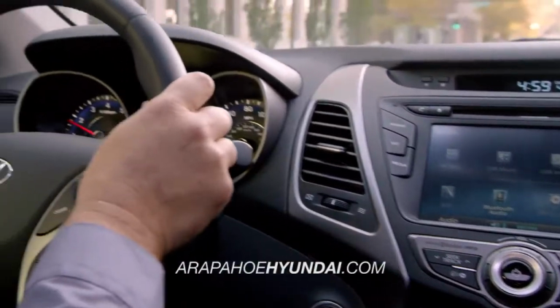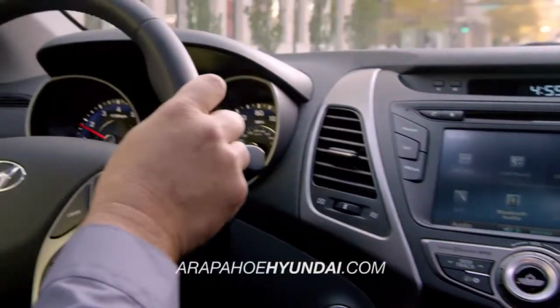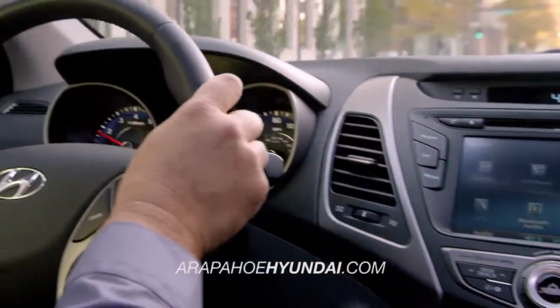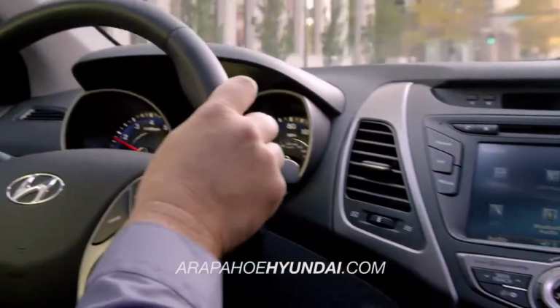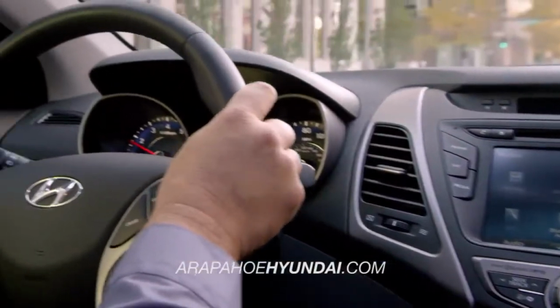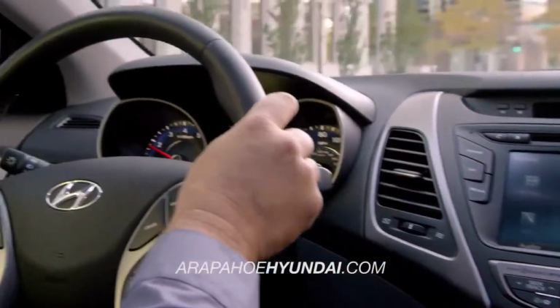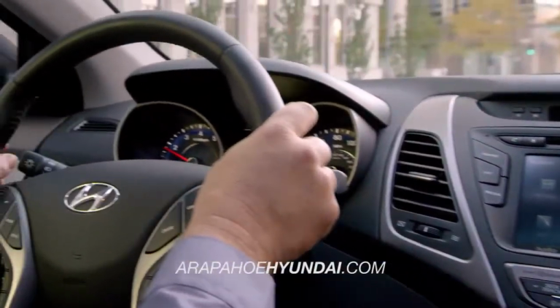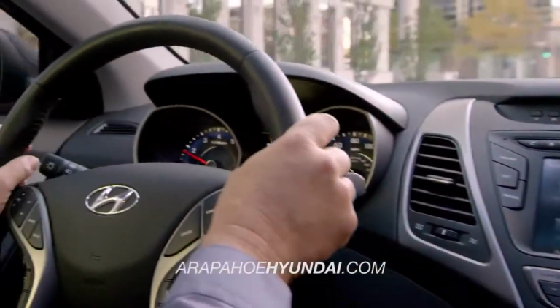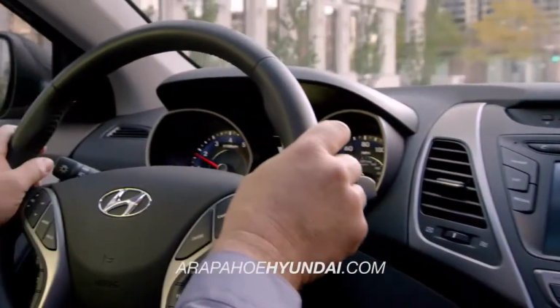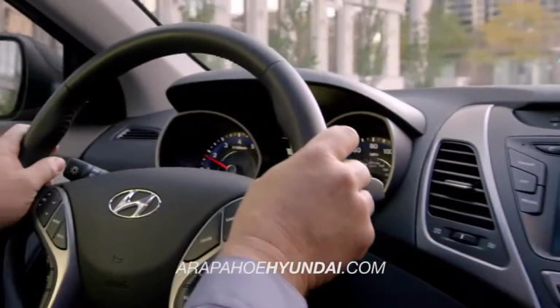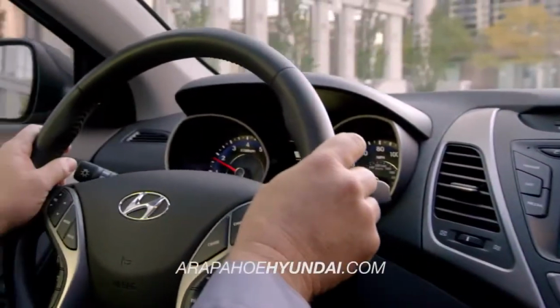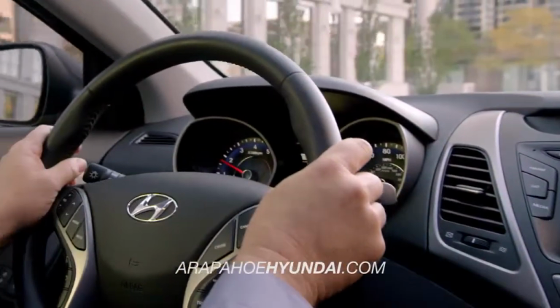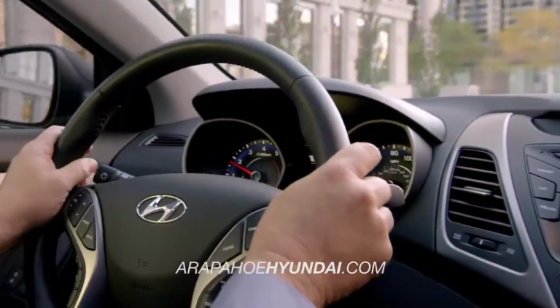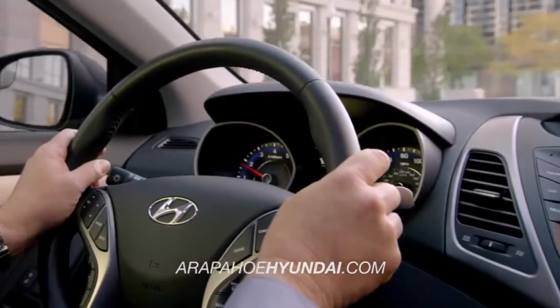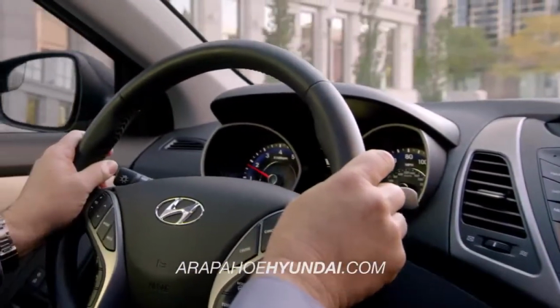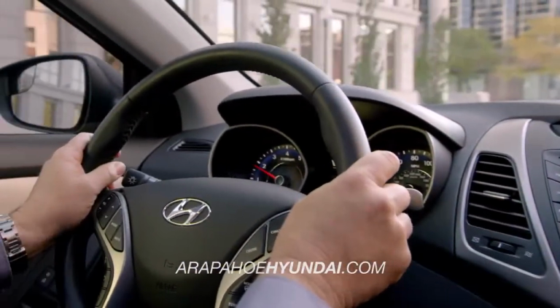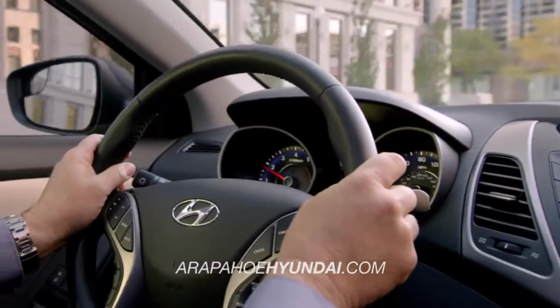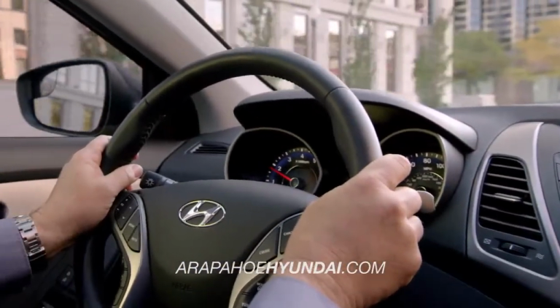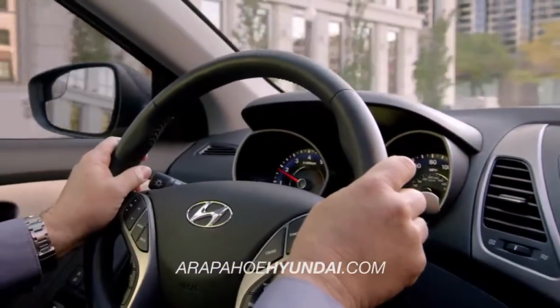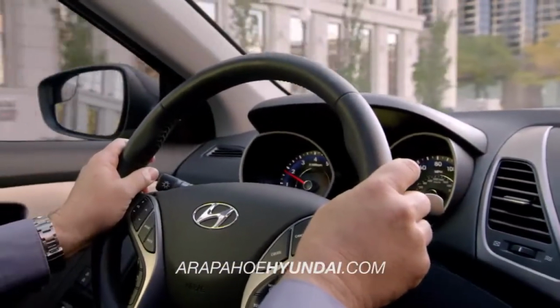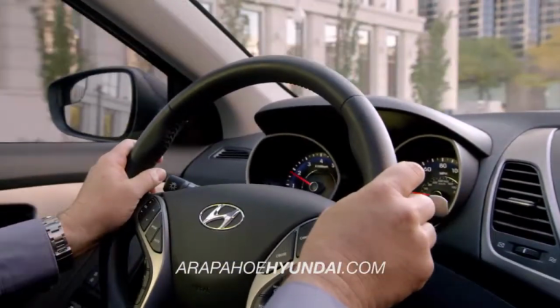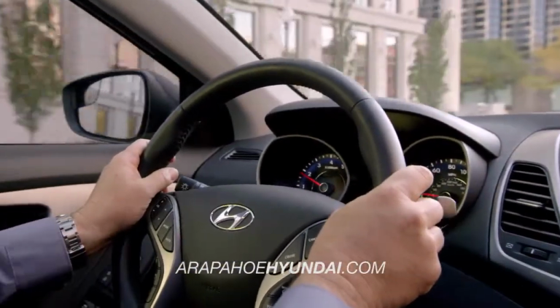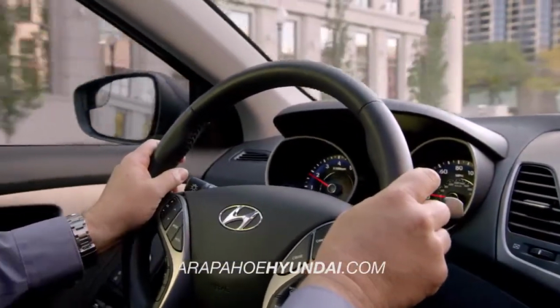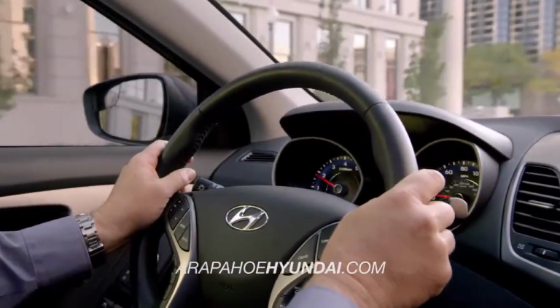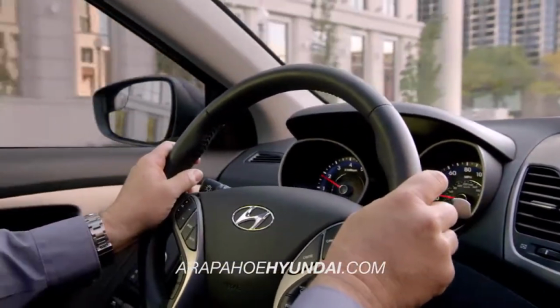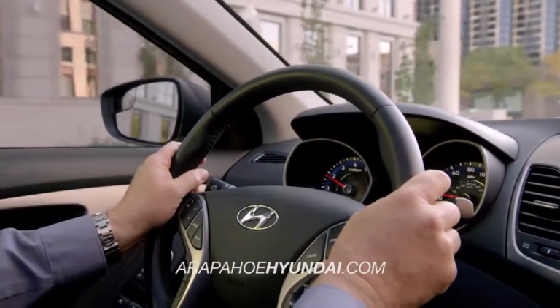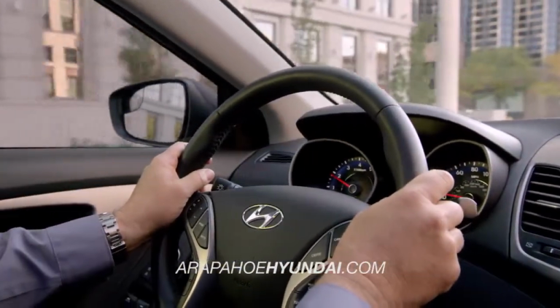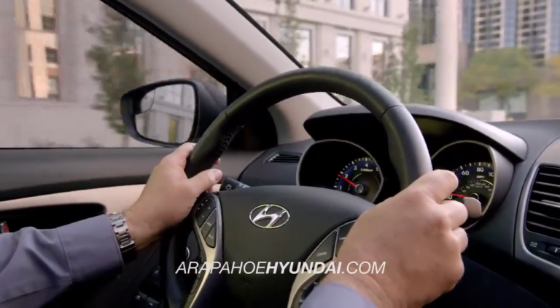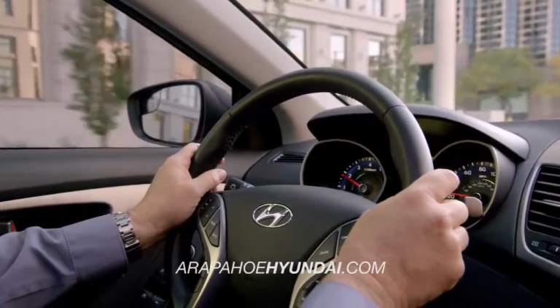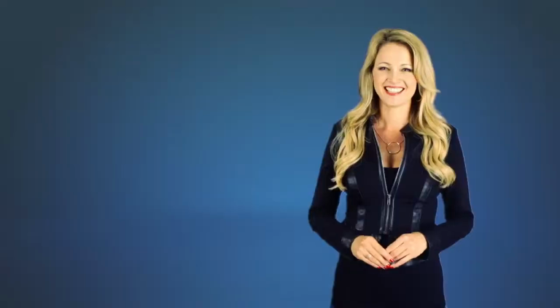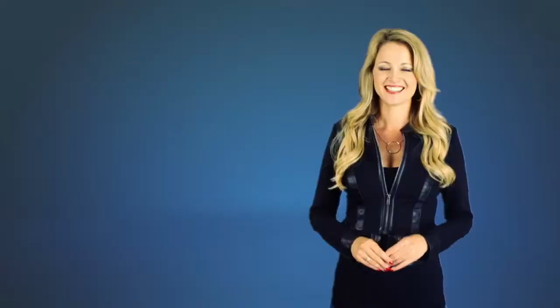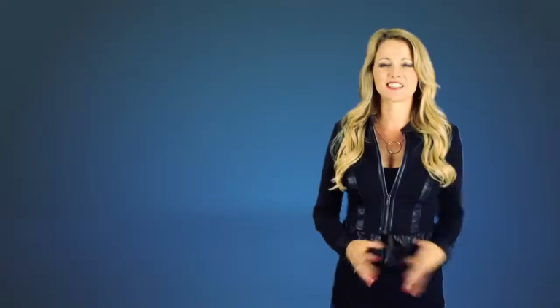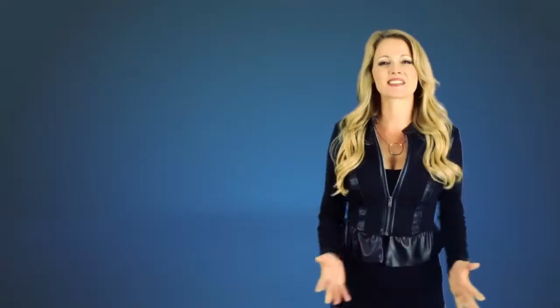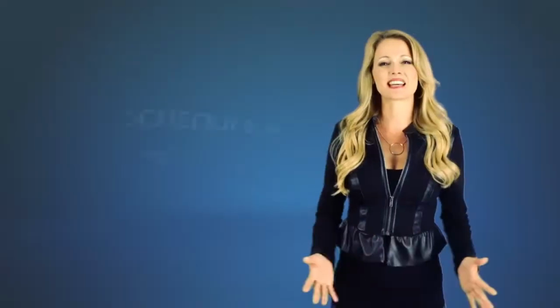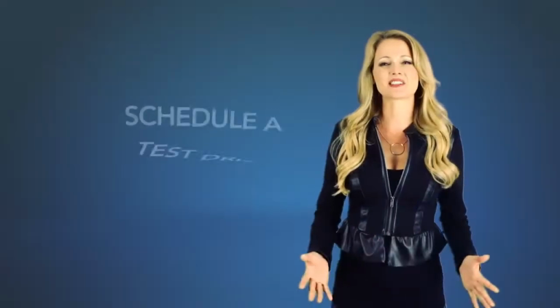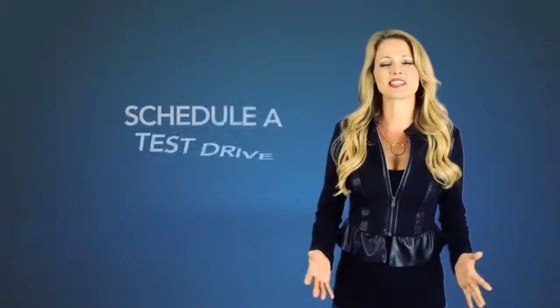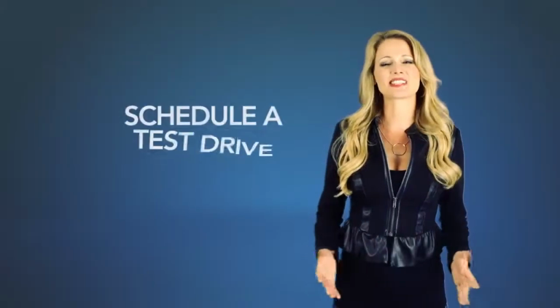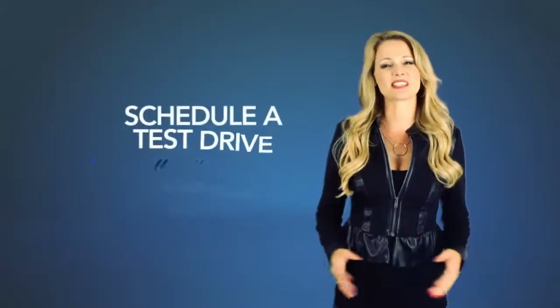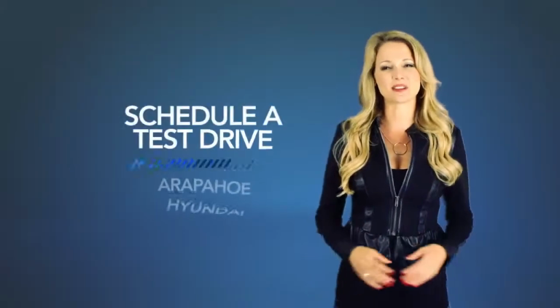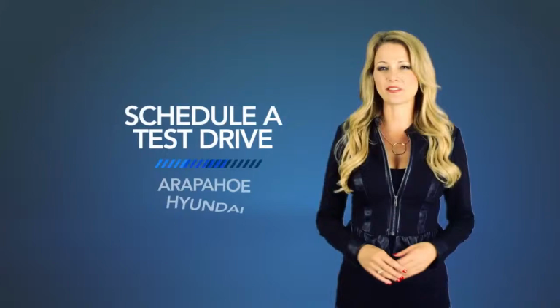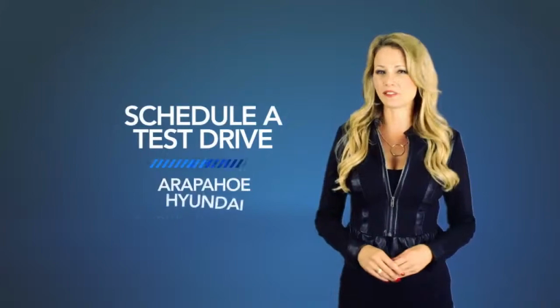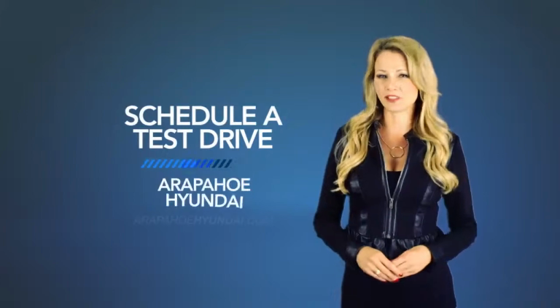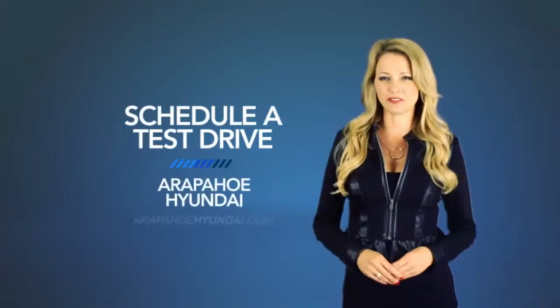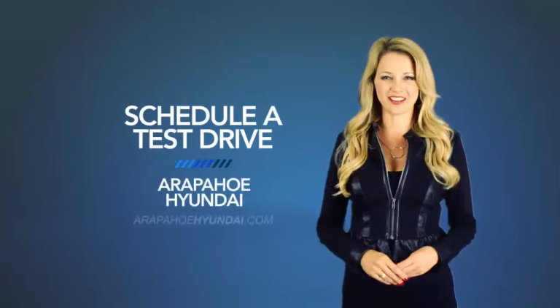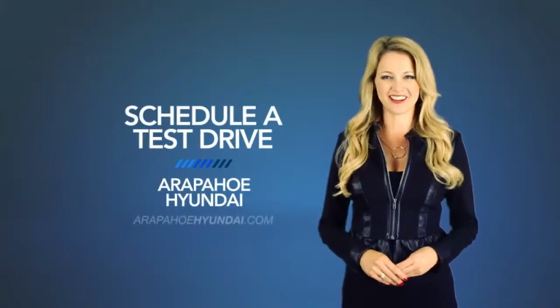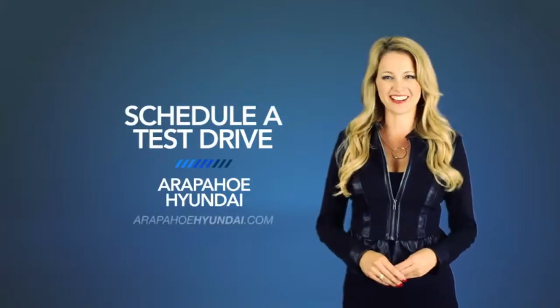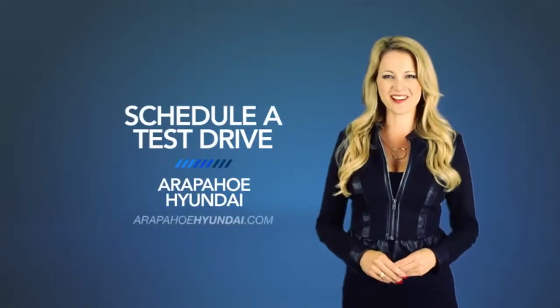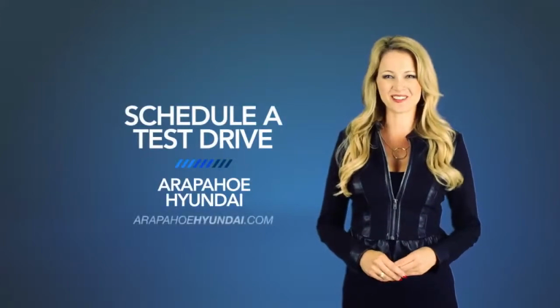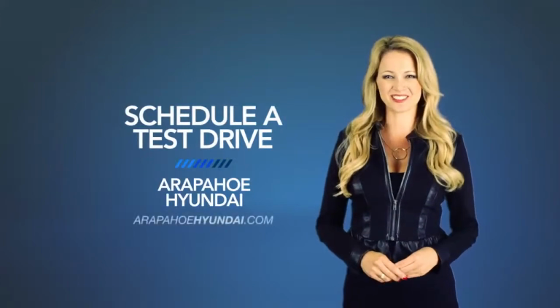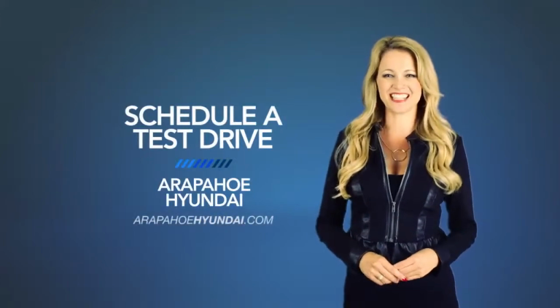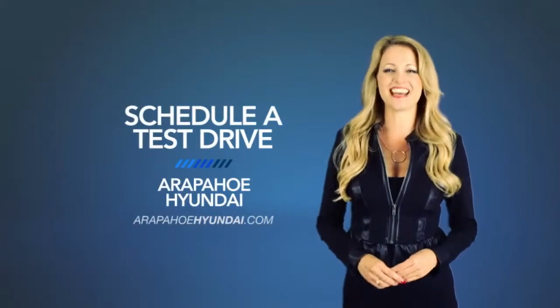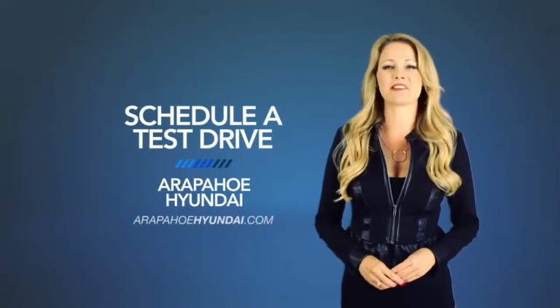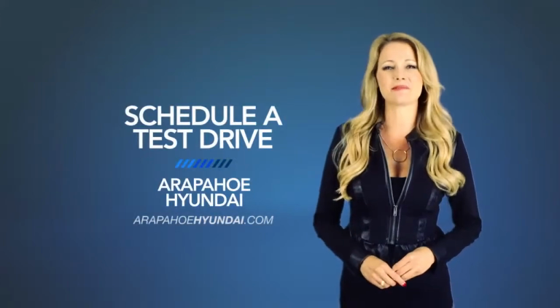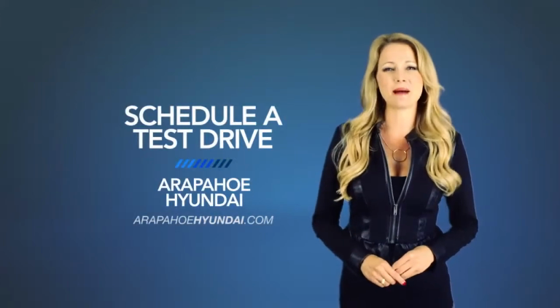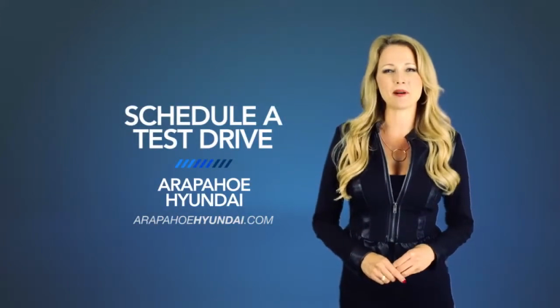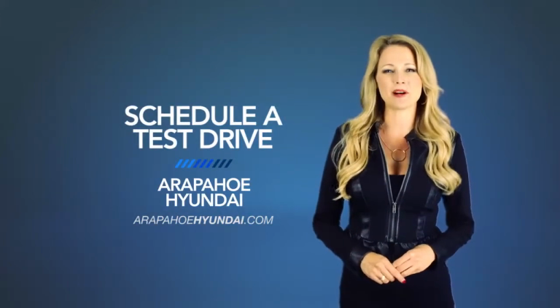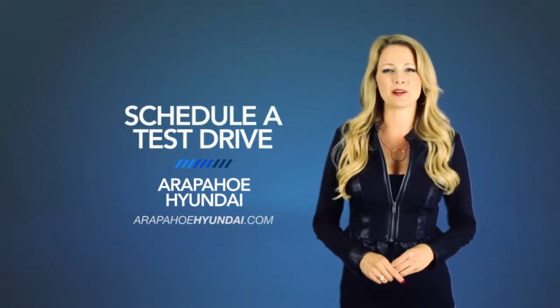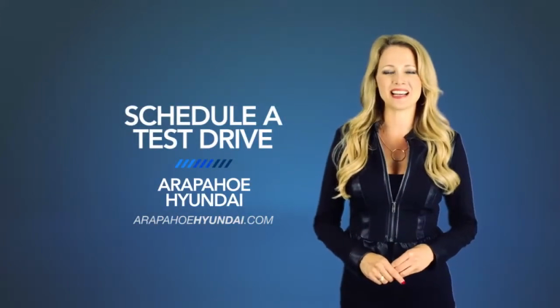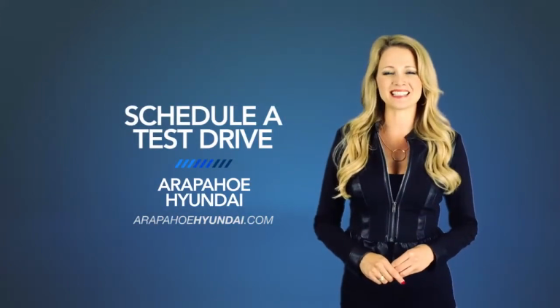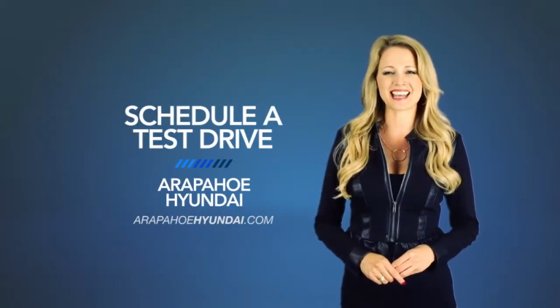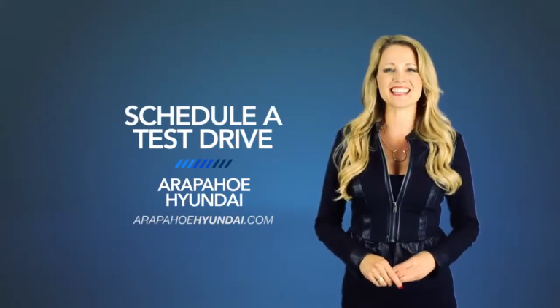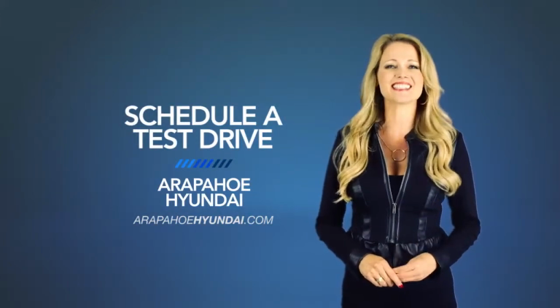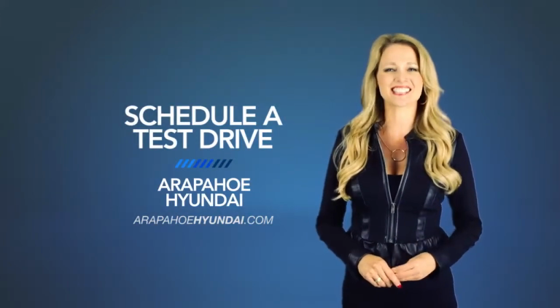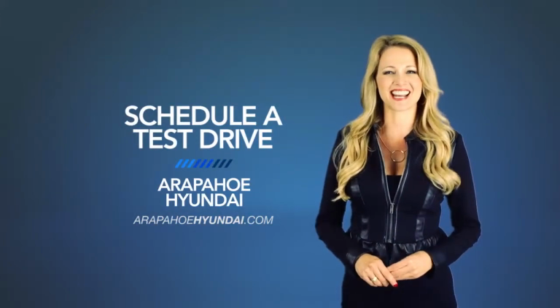Don't just hear about it — experience it. Schedule a test drive of your very own at Arapahoe Hyundai today.